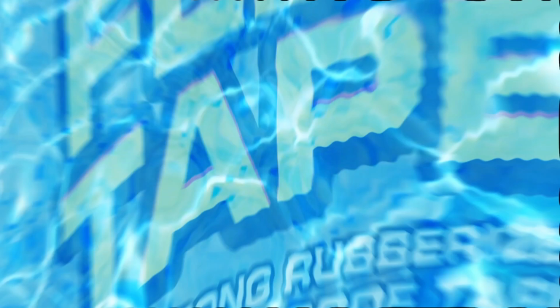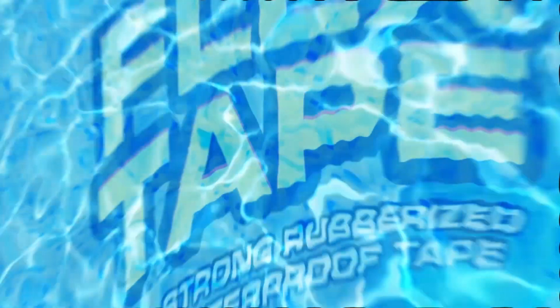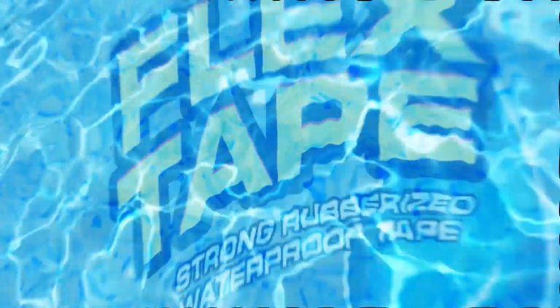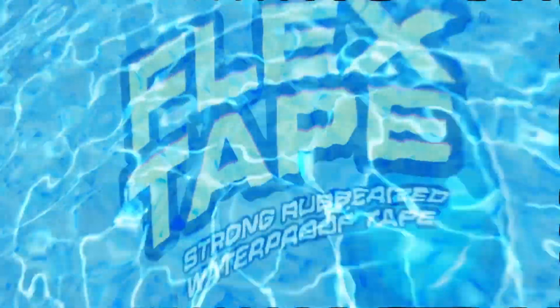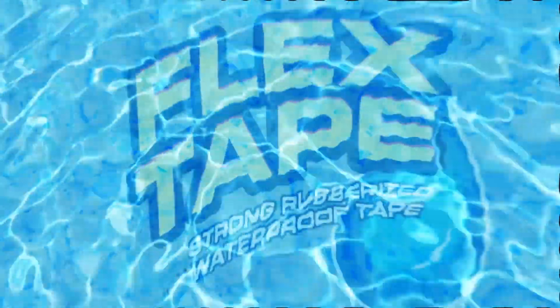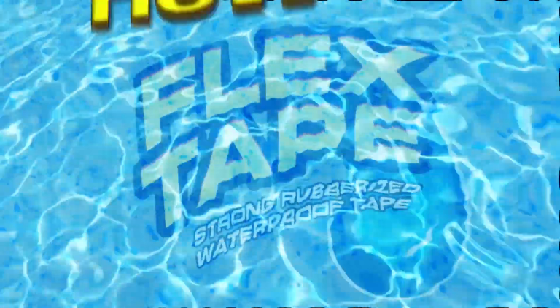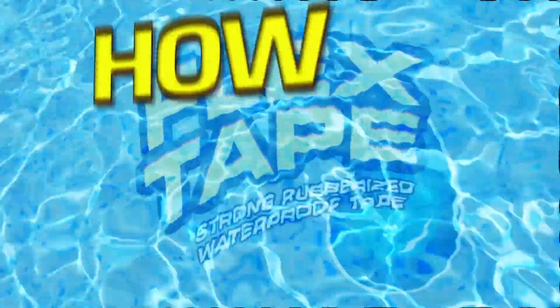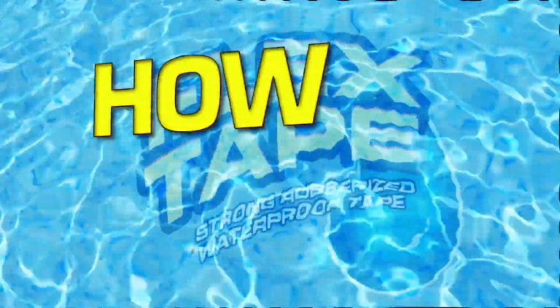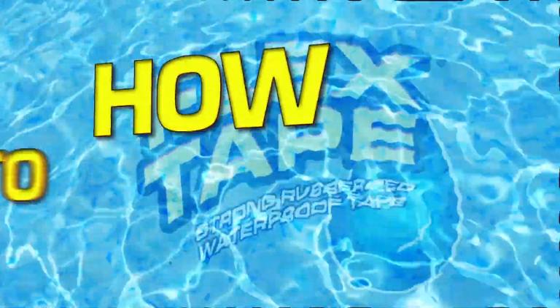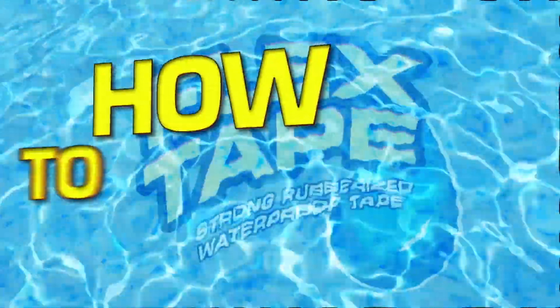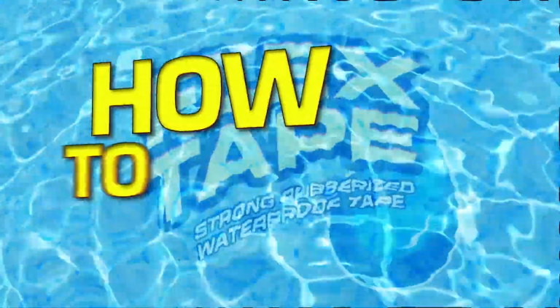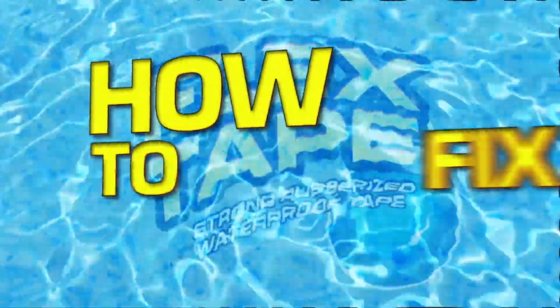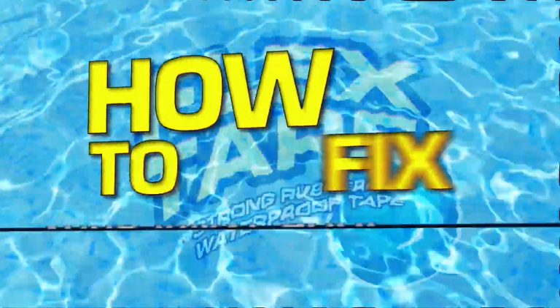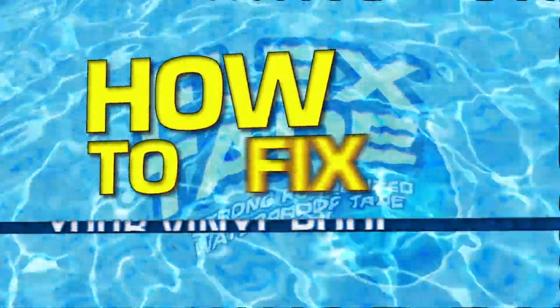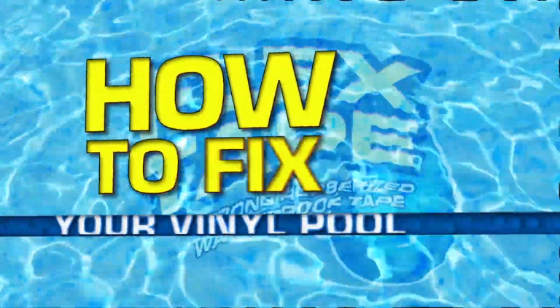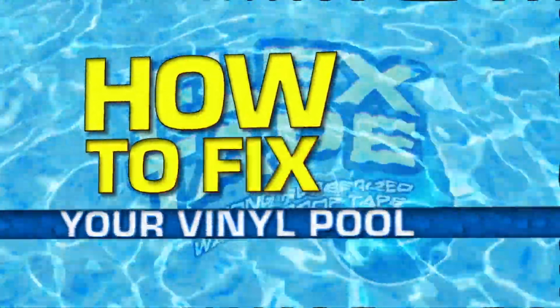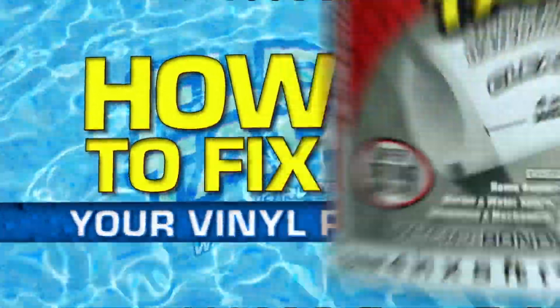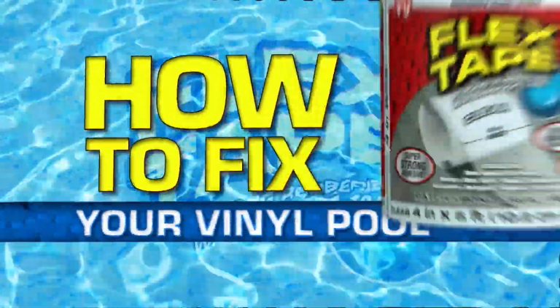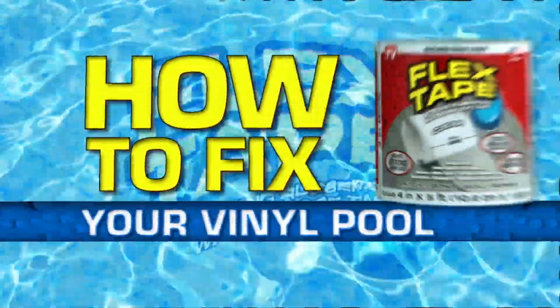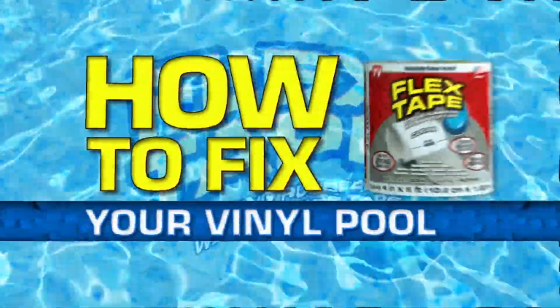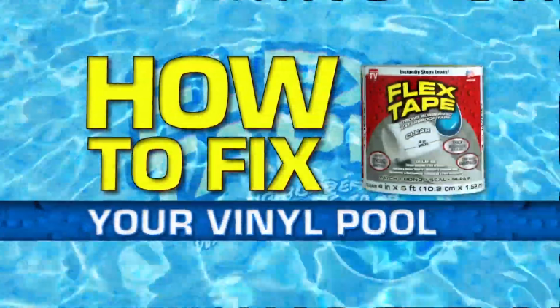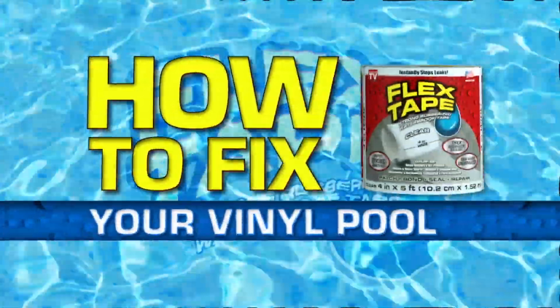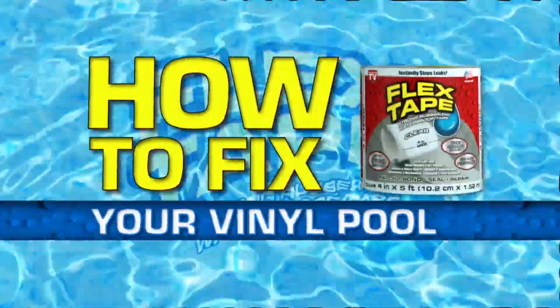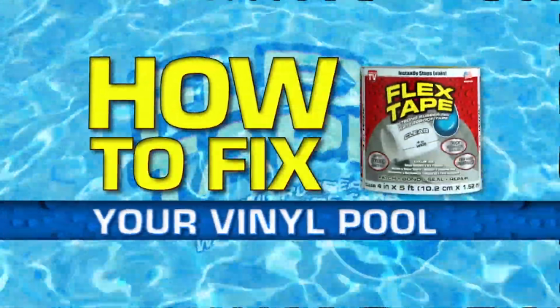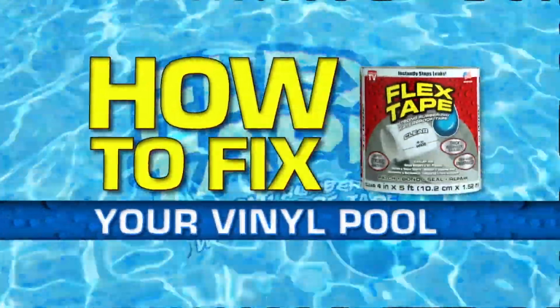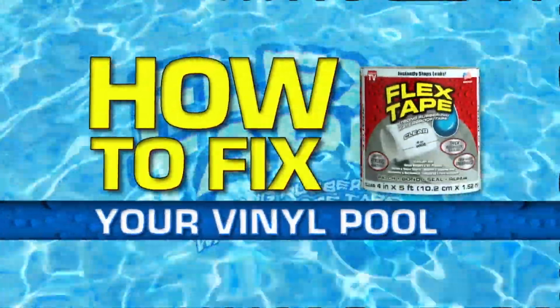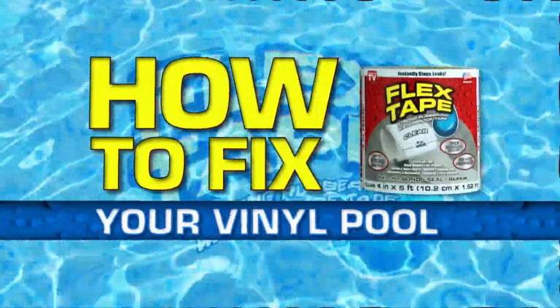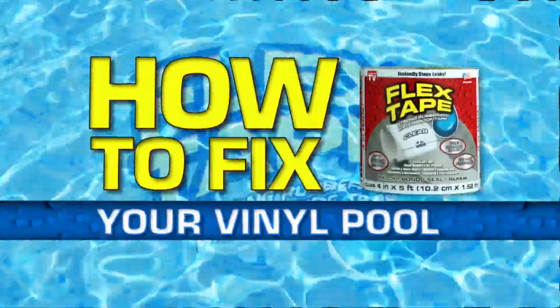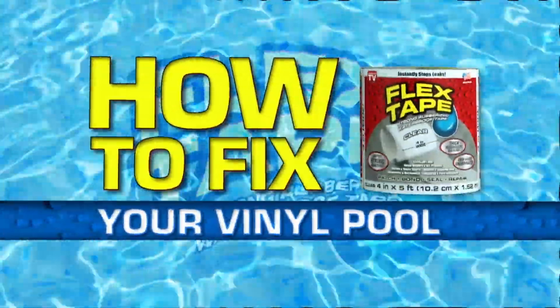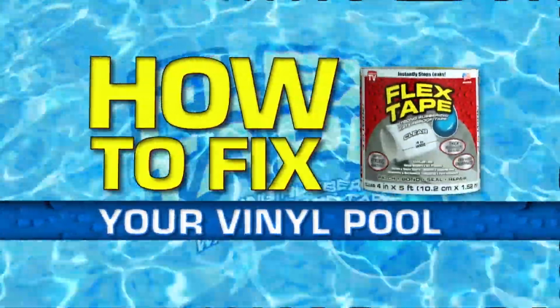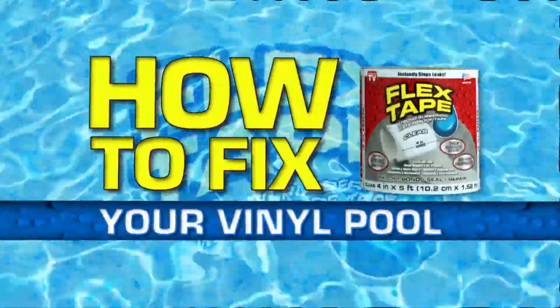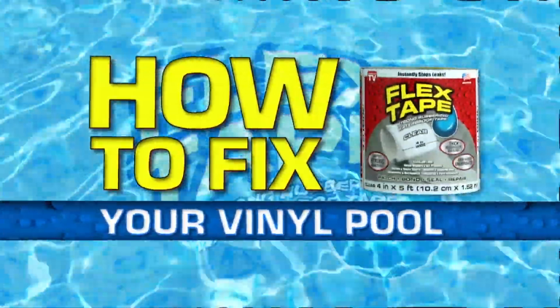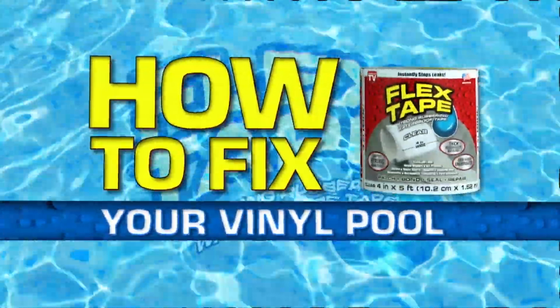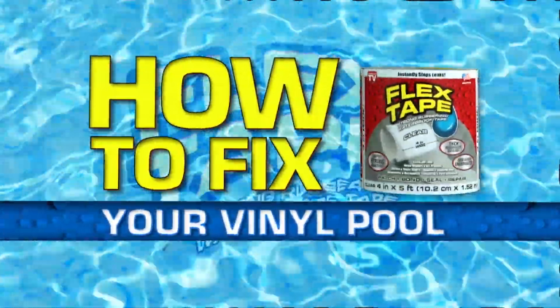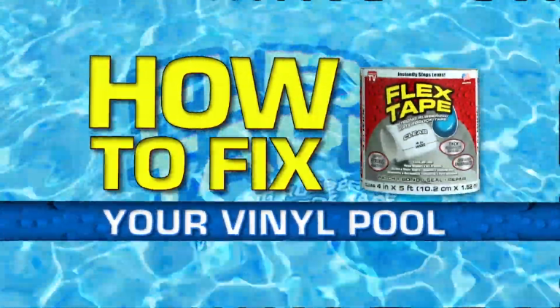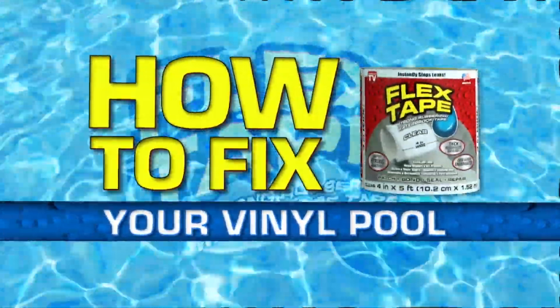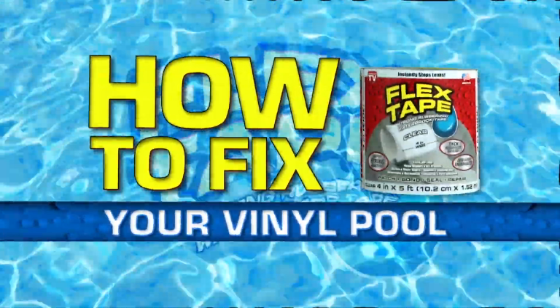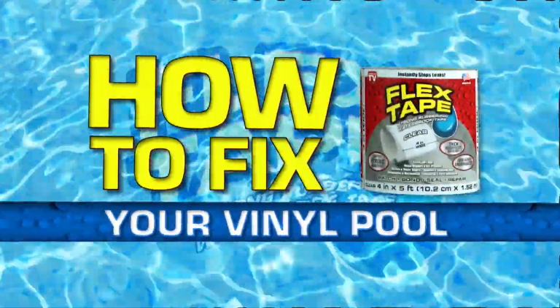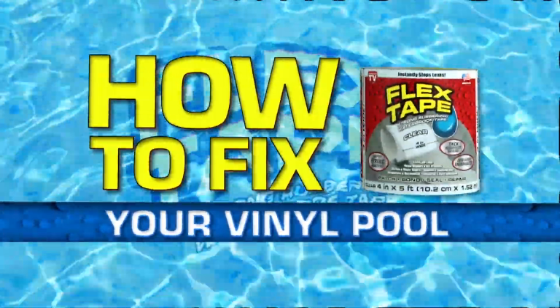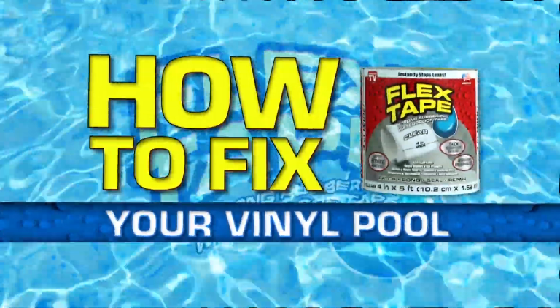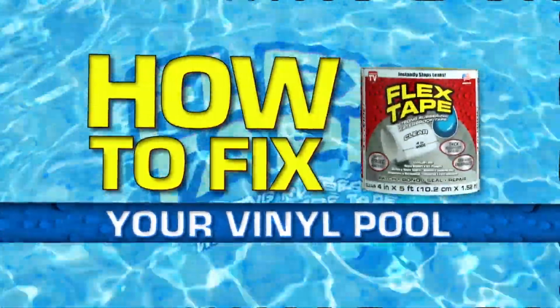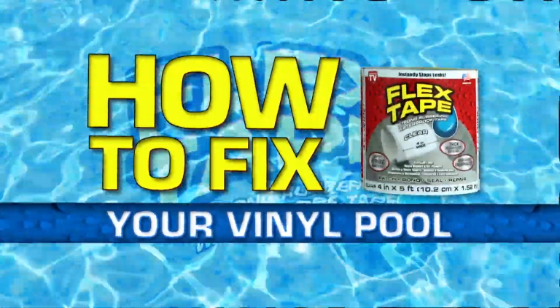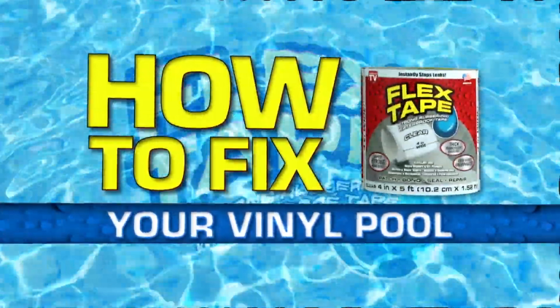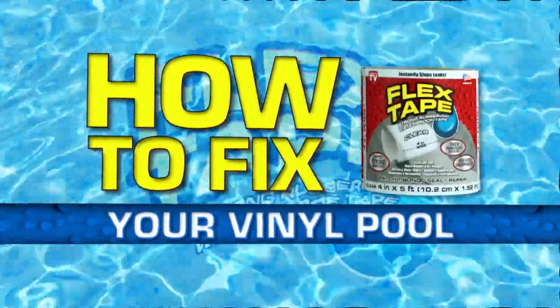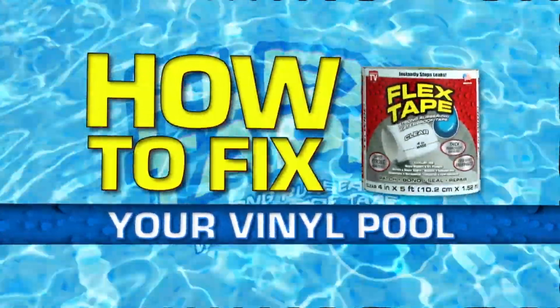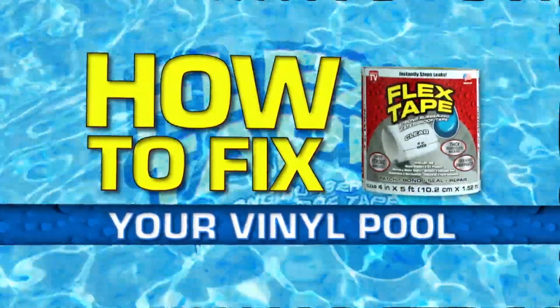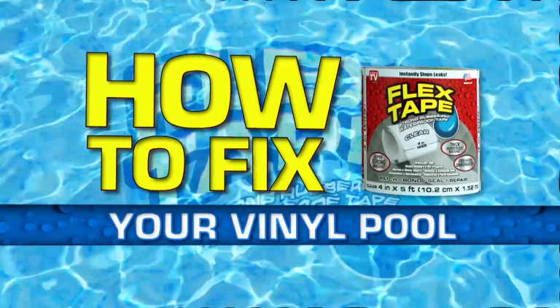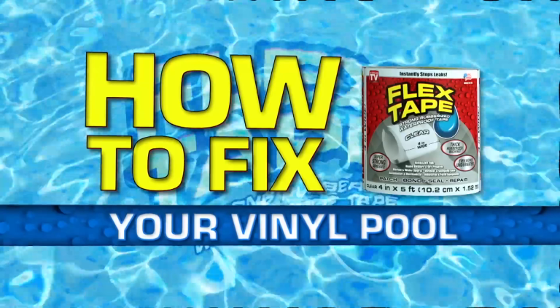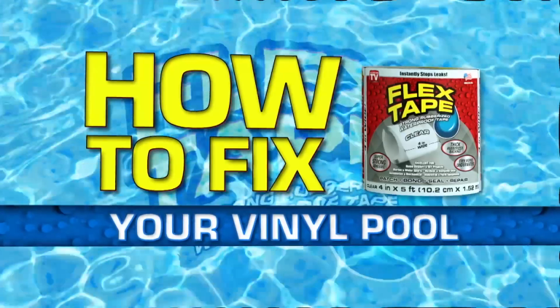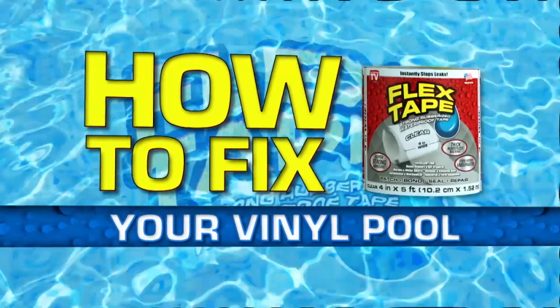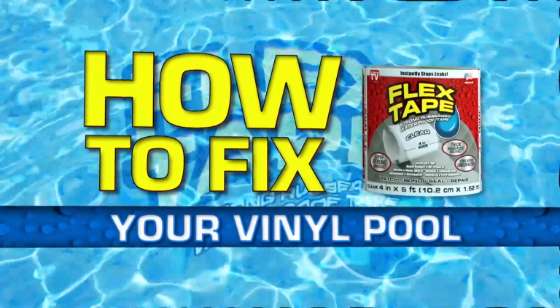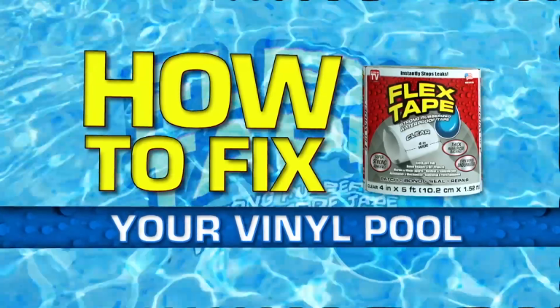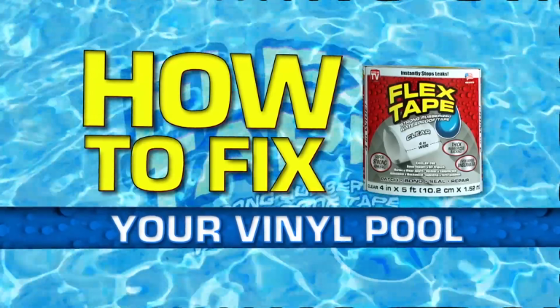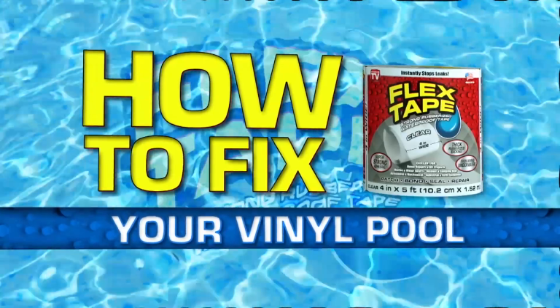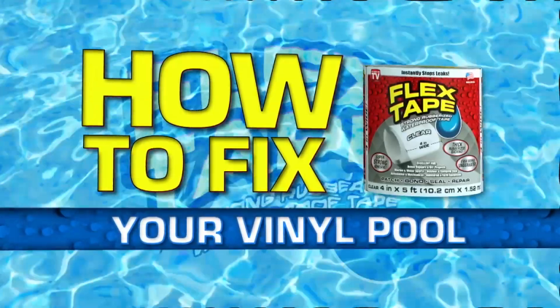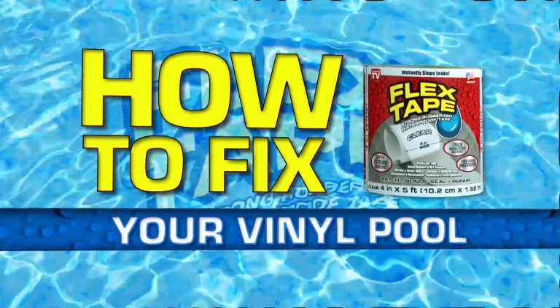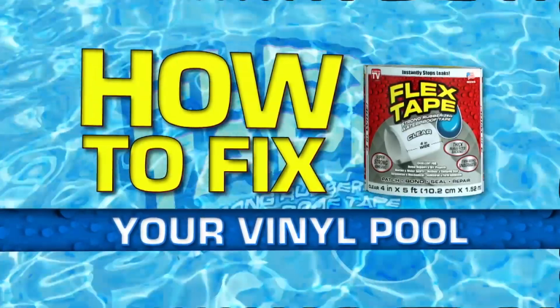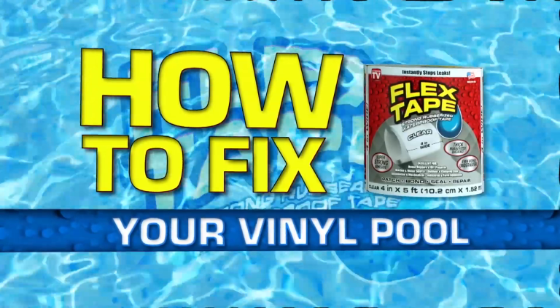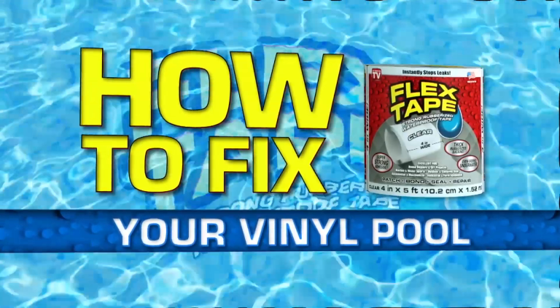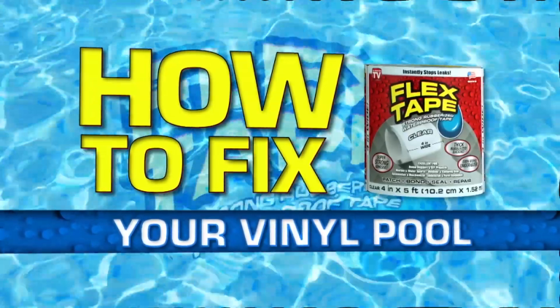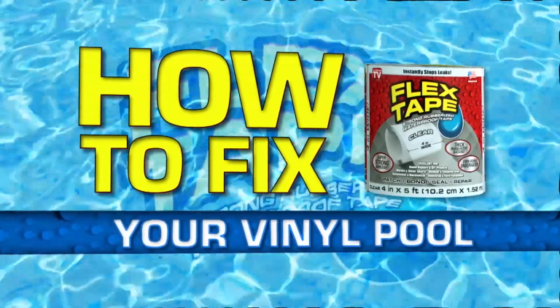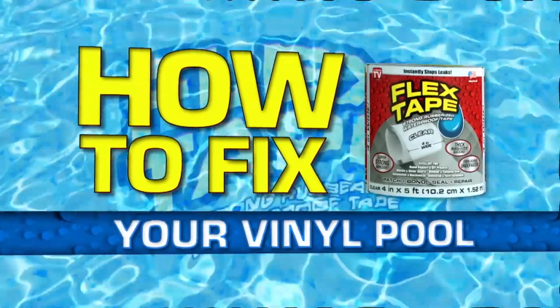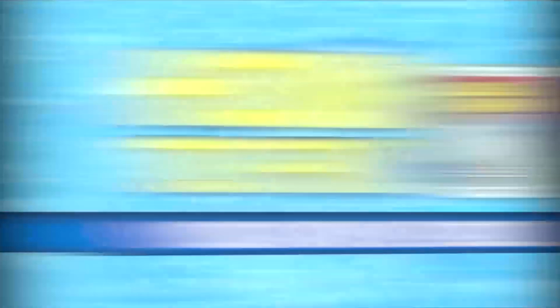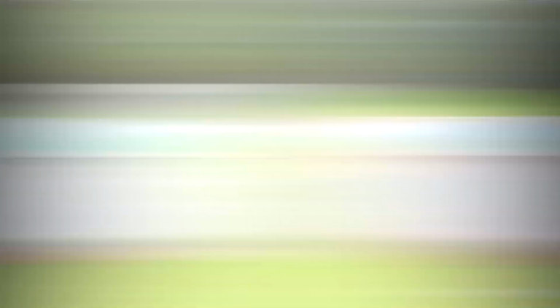Hey Flex fans, Phil Swift here. This is how you fix a leak in your vinyl pool using Flex Tape.